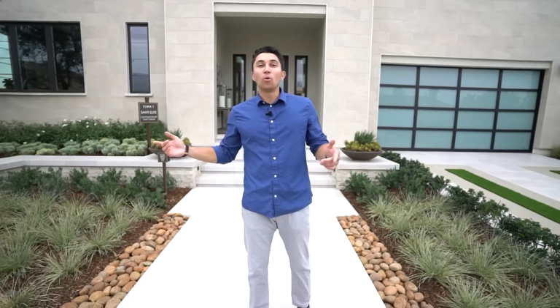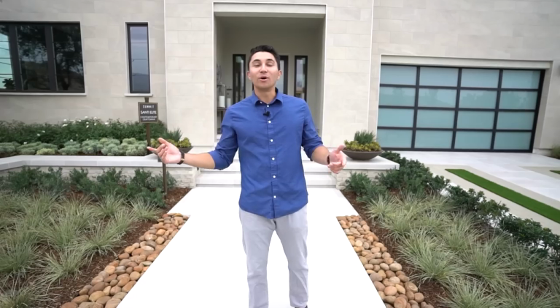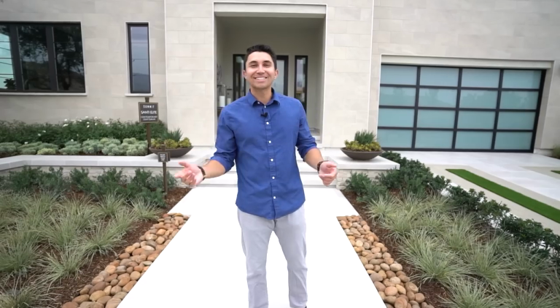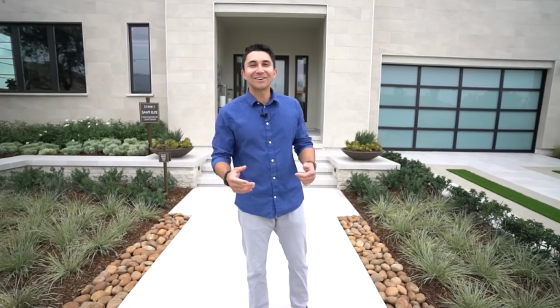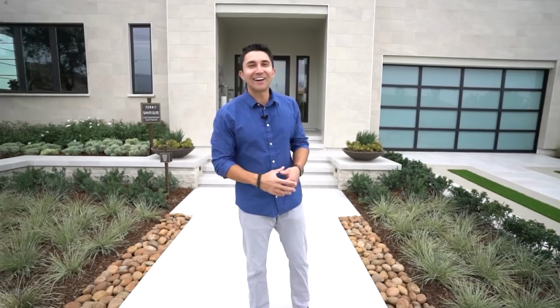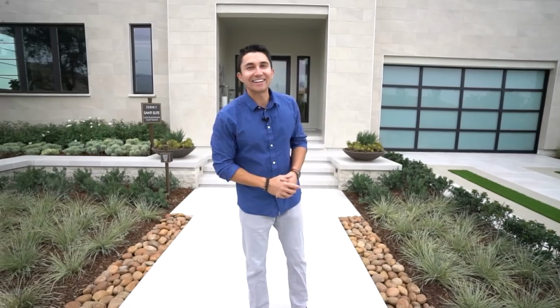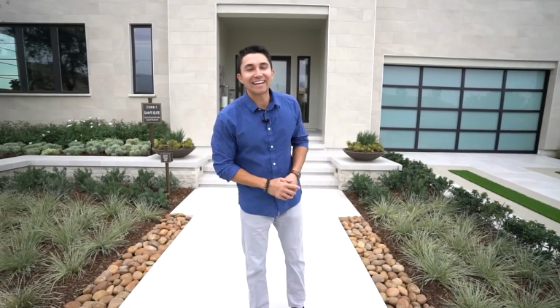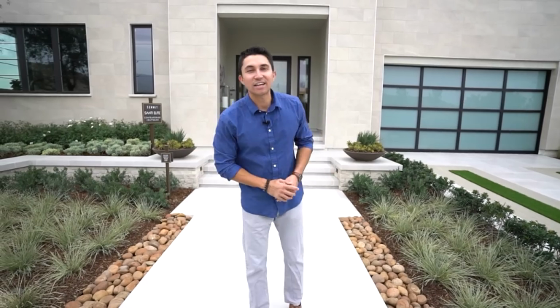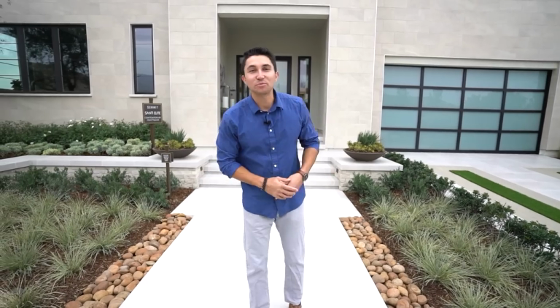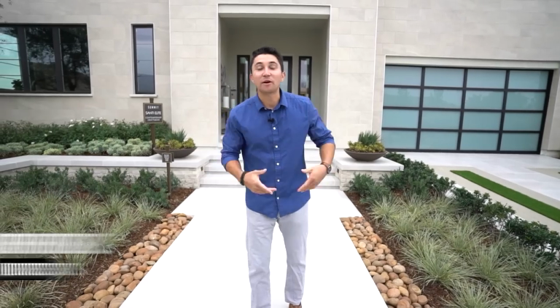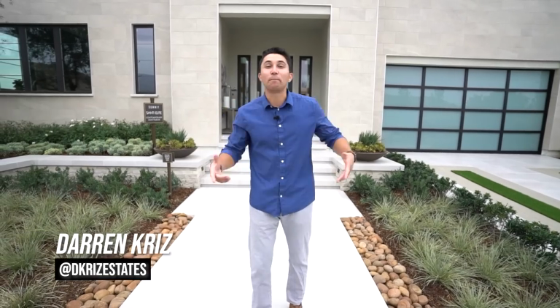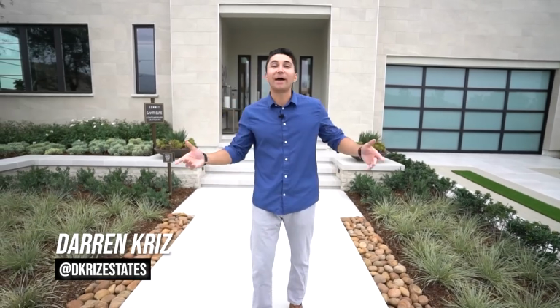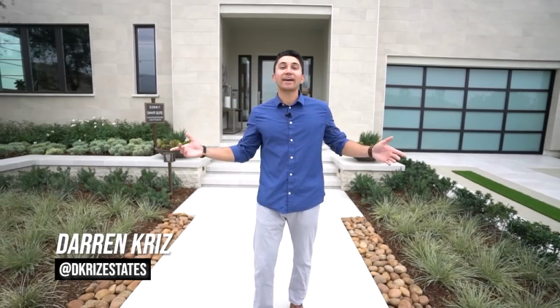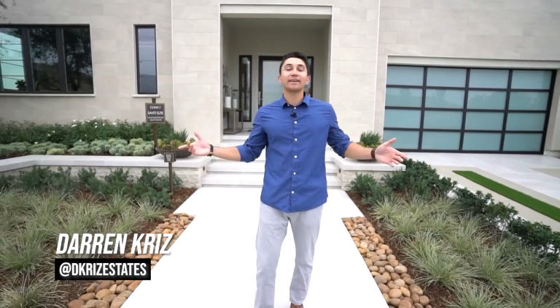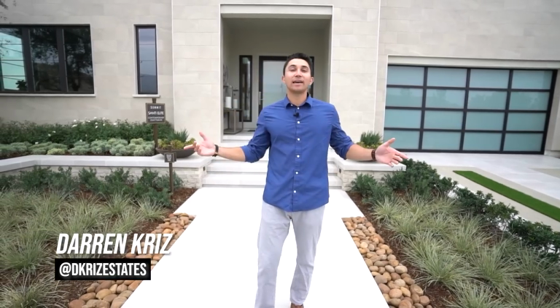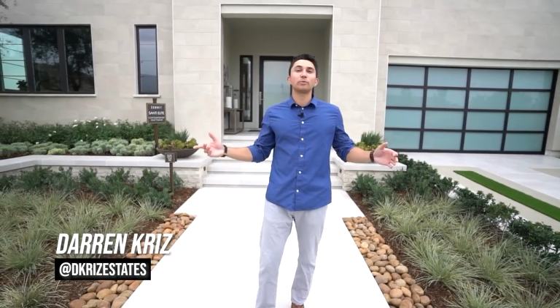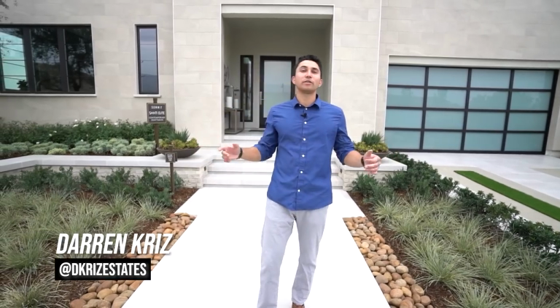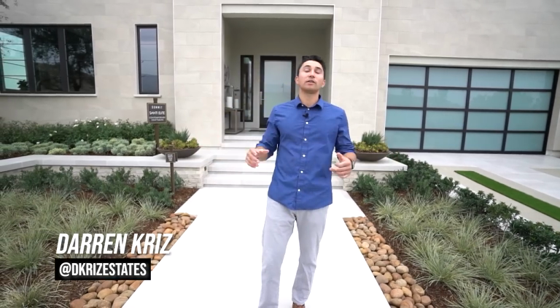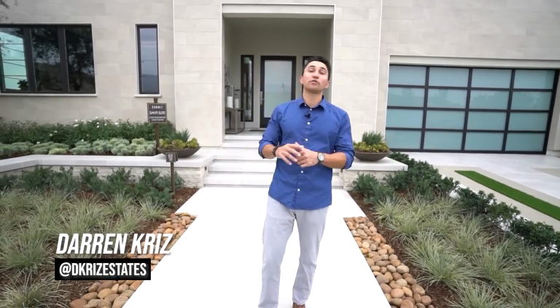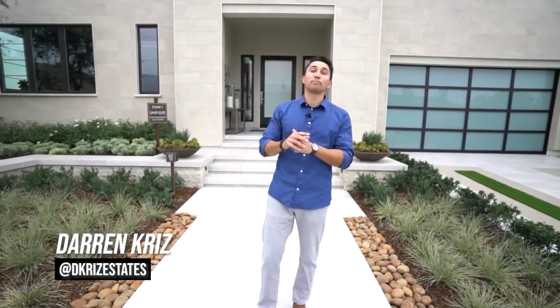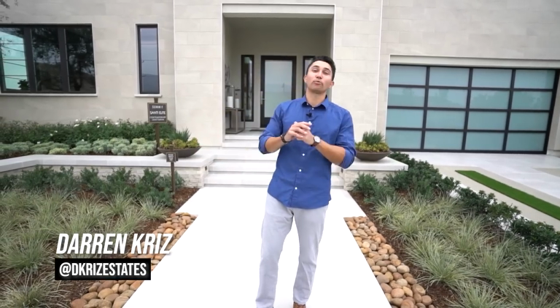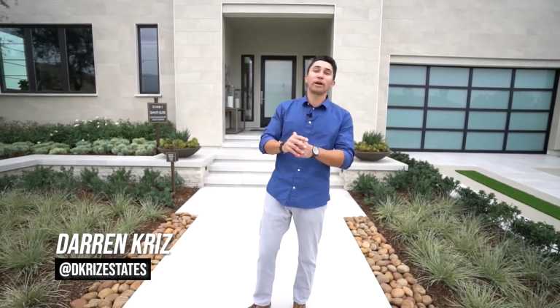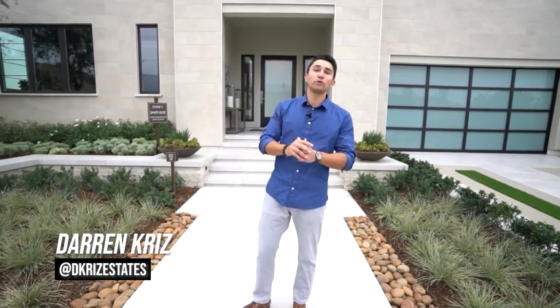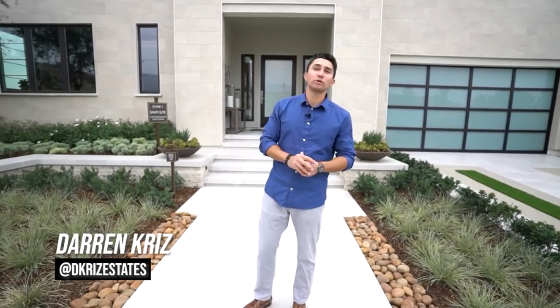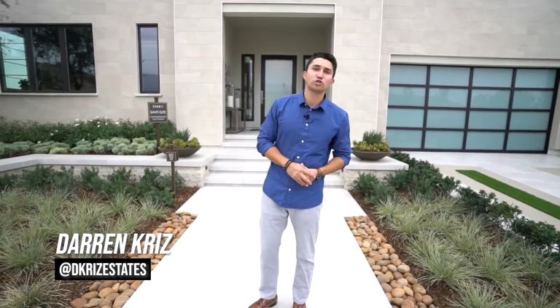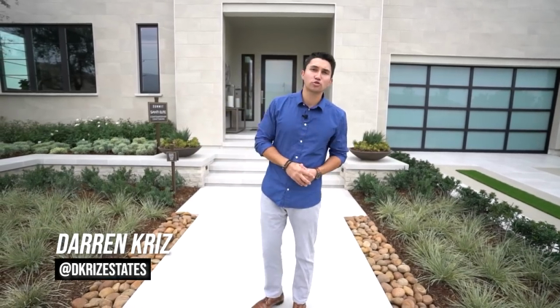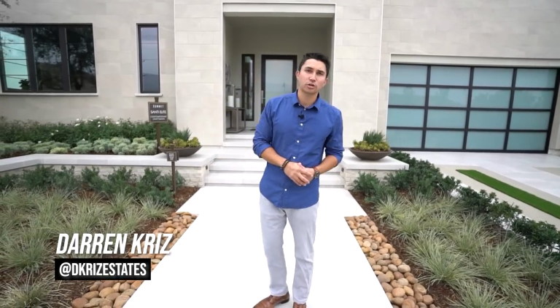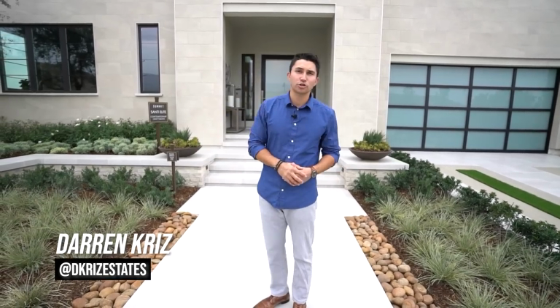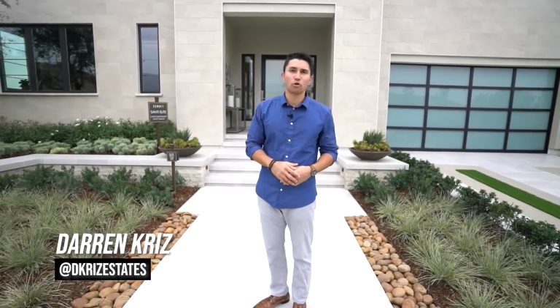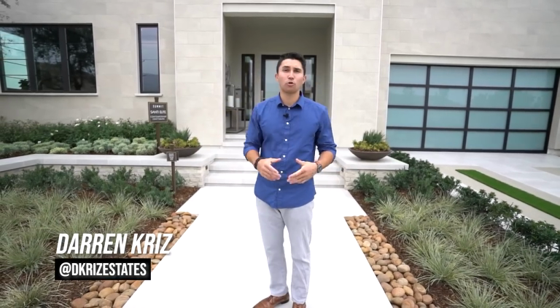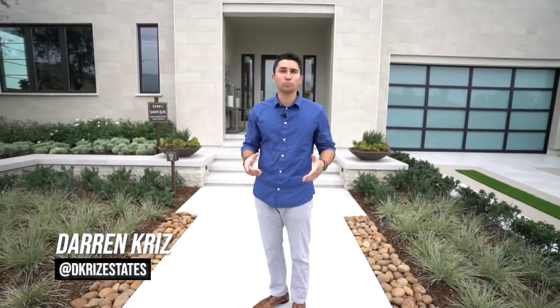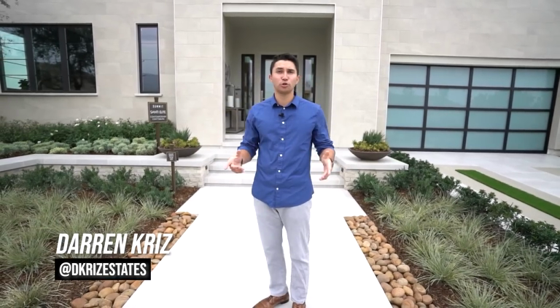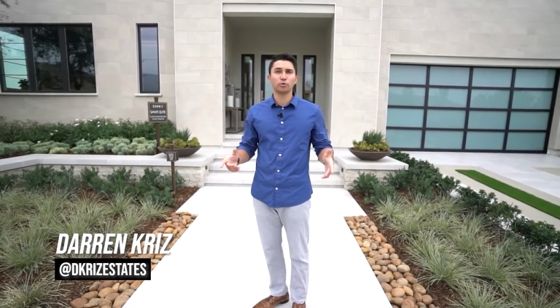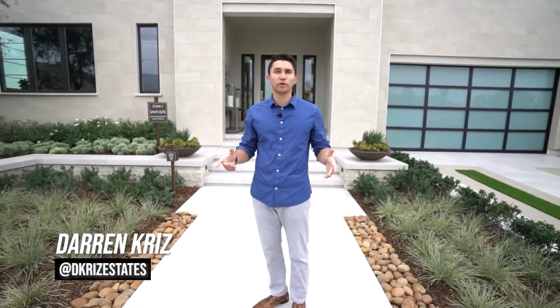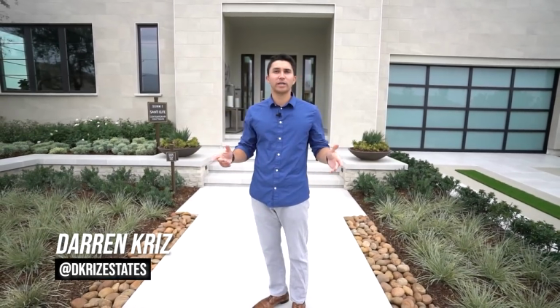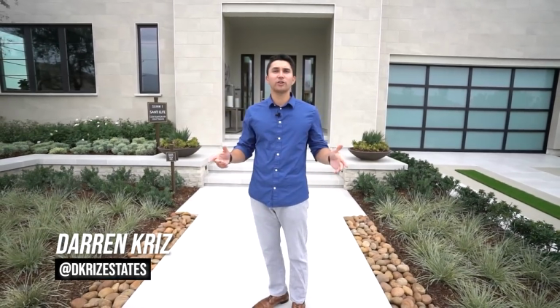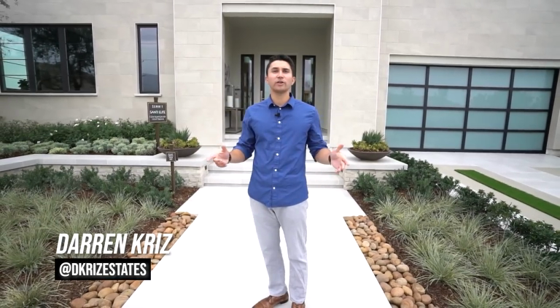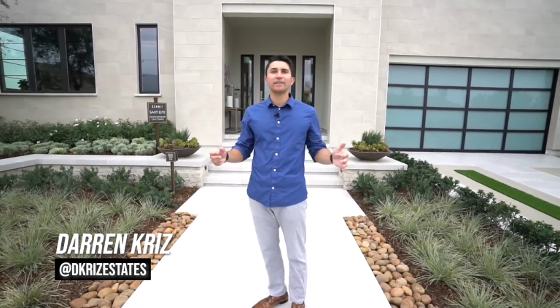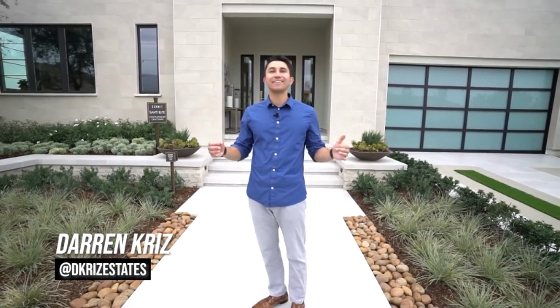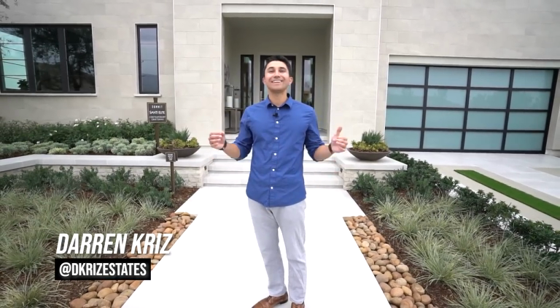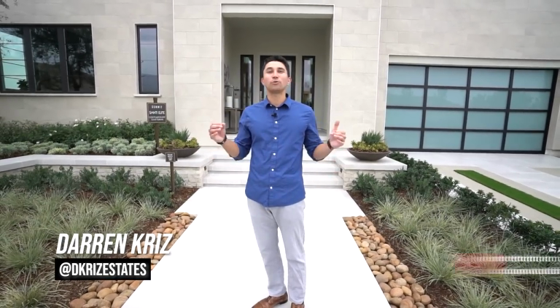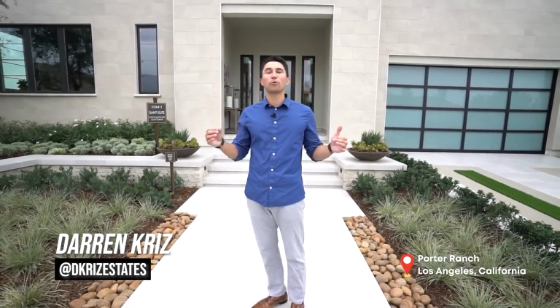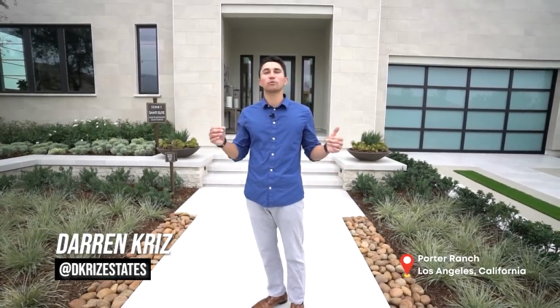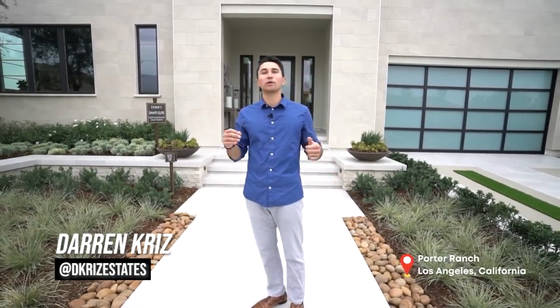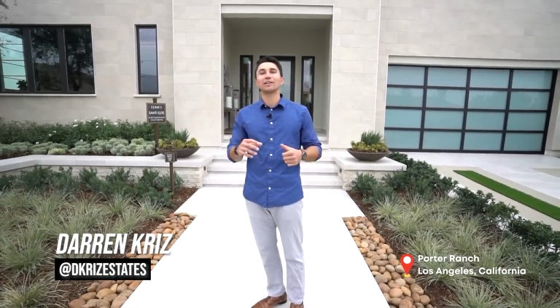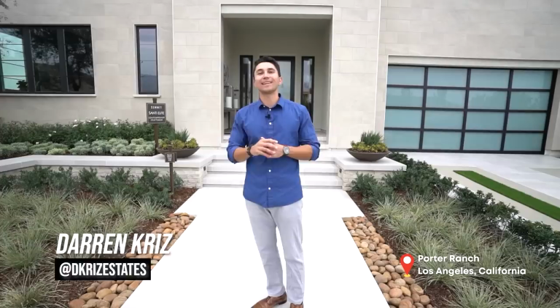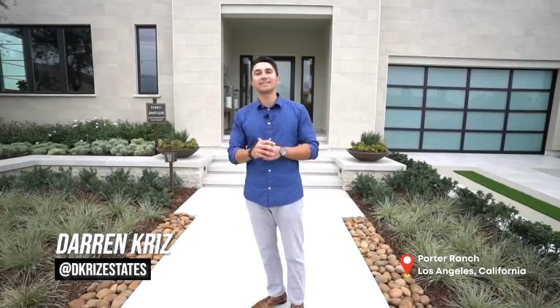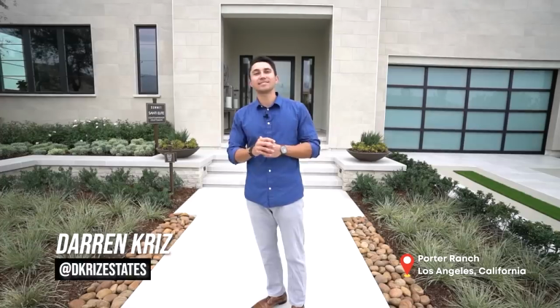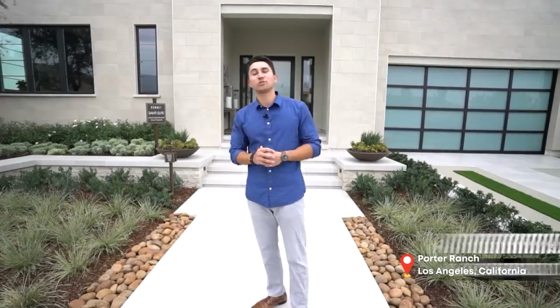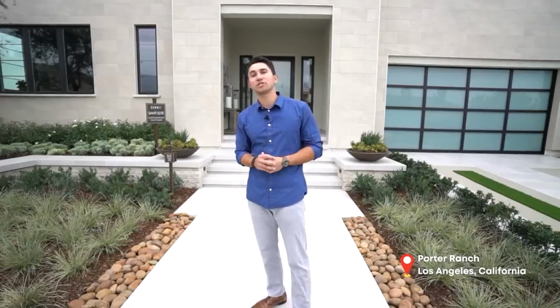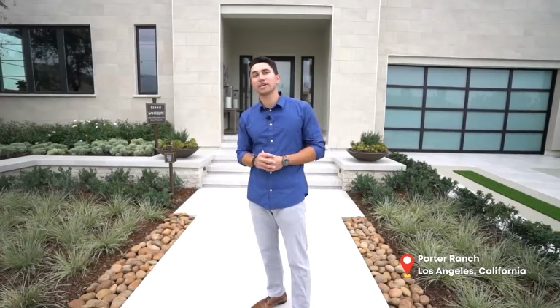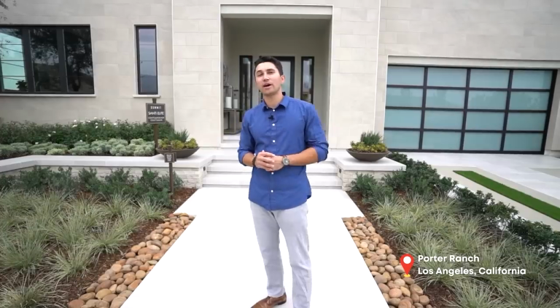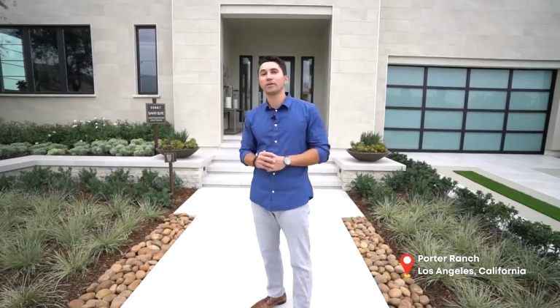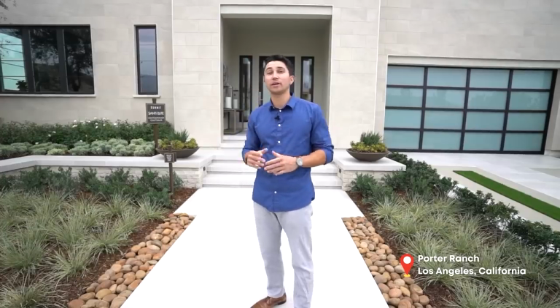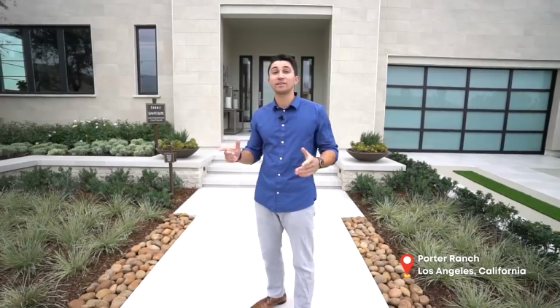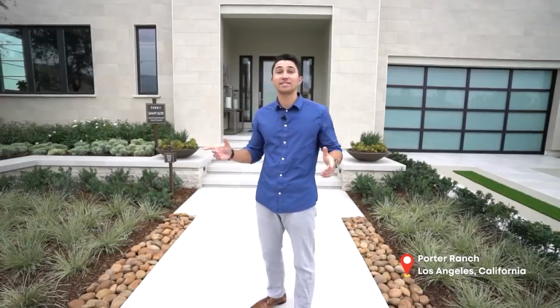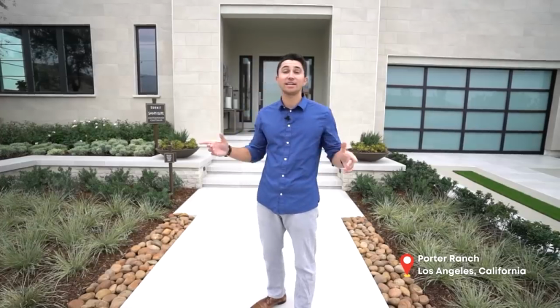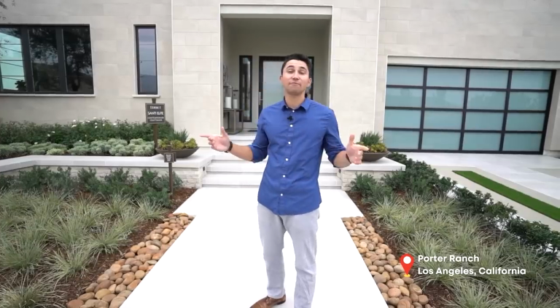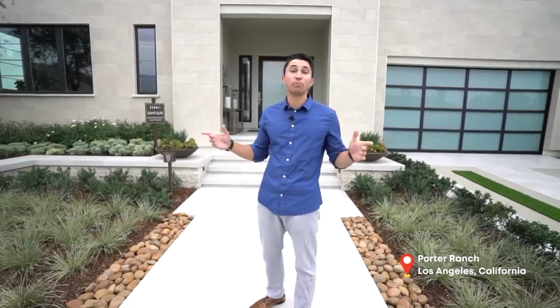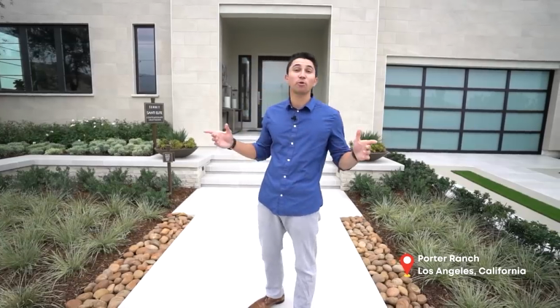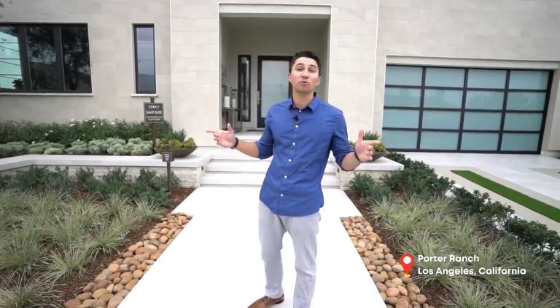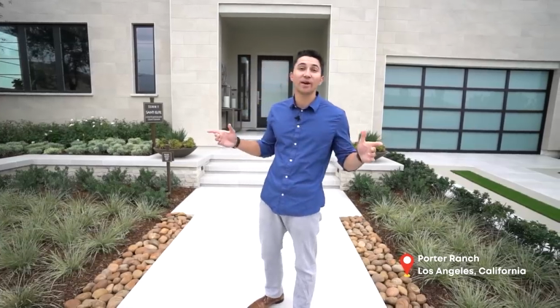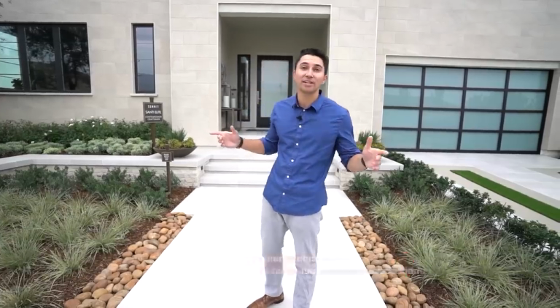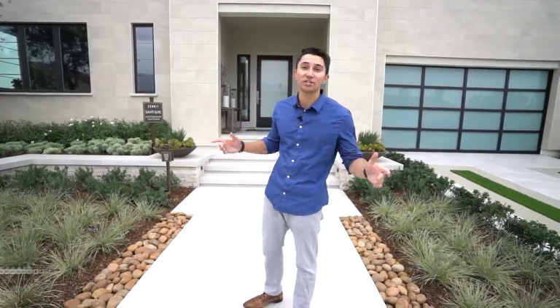What's going on you guys? We are back again with another brand new construction home tour here in the northern Los Angeles County in the city of Porter Ranch.